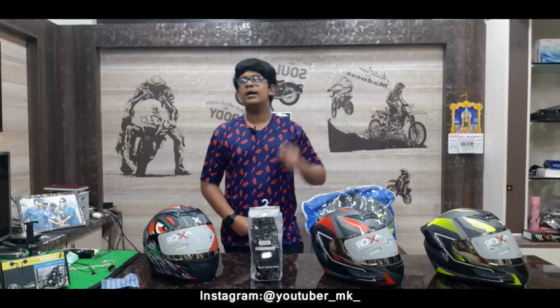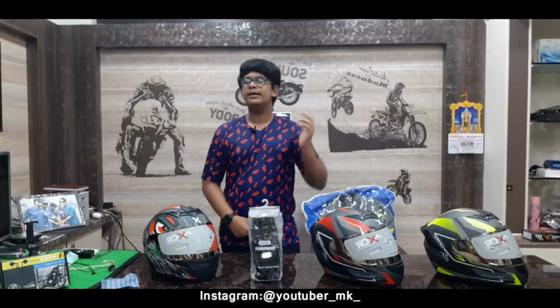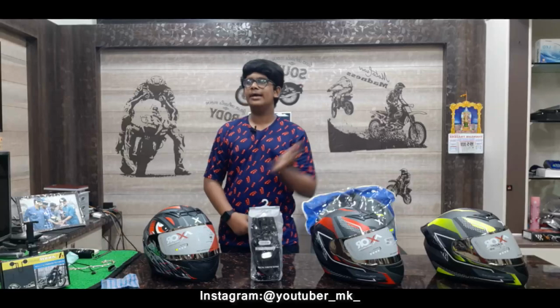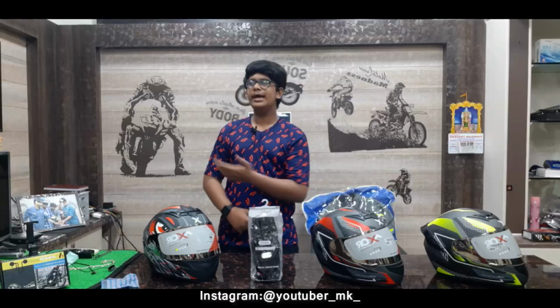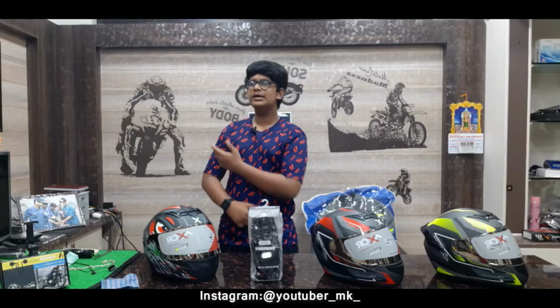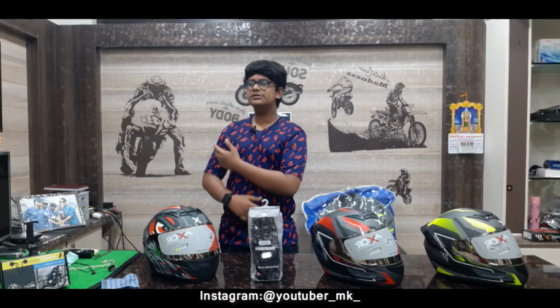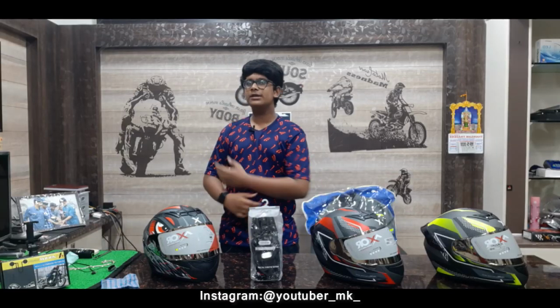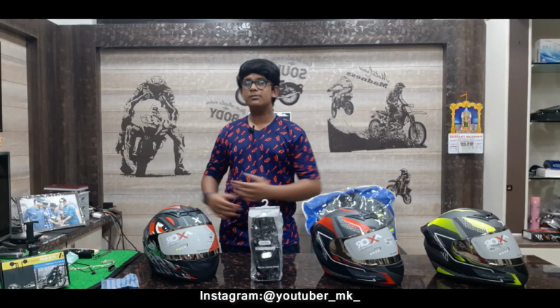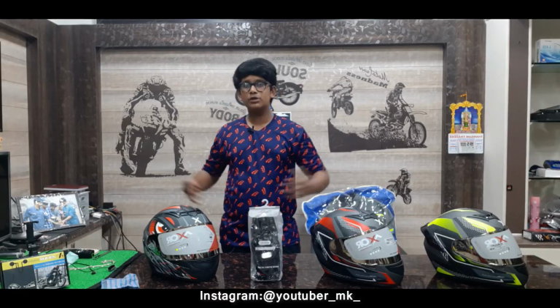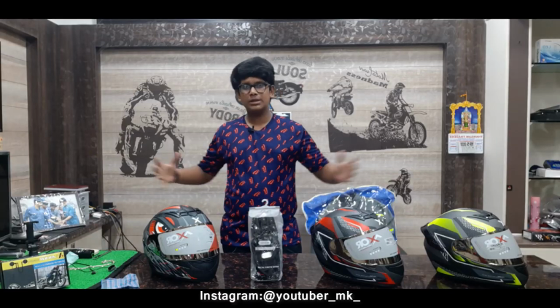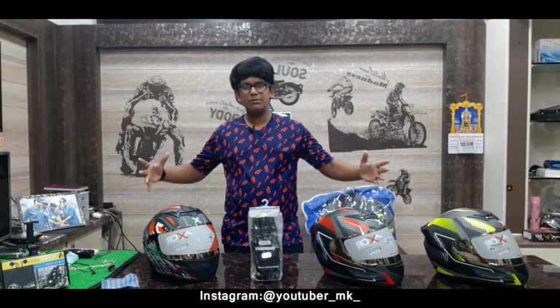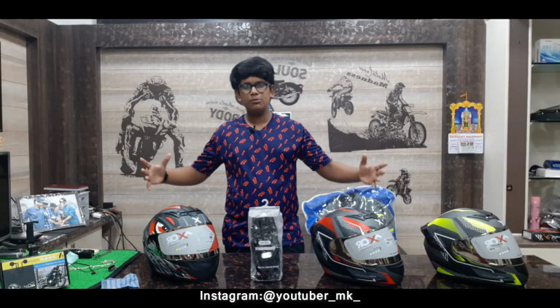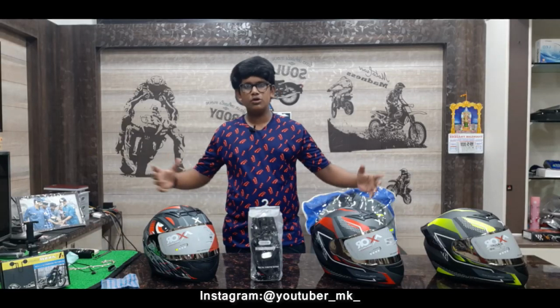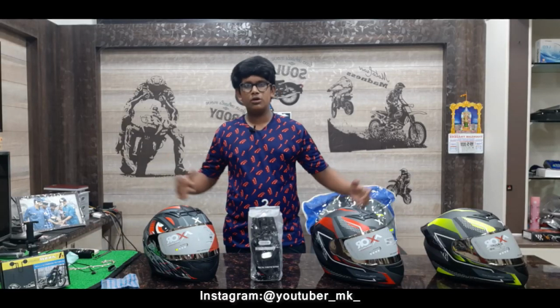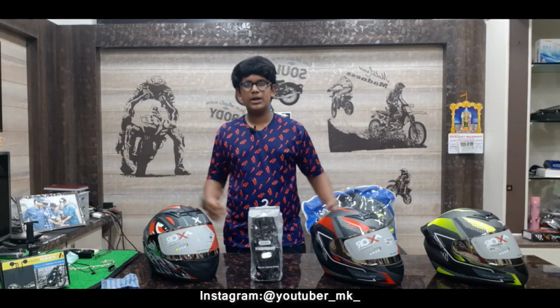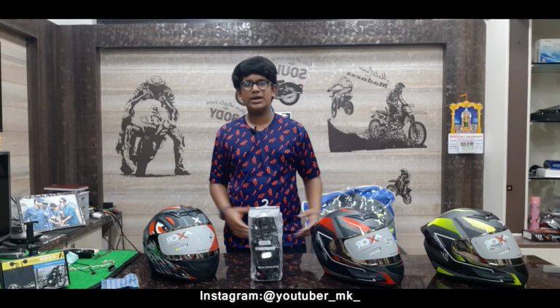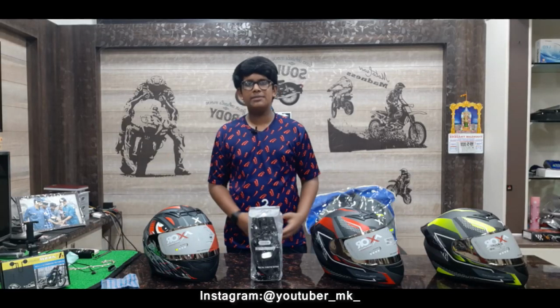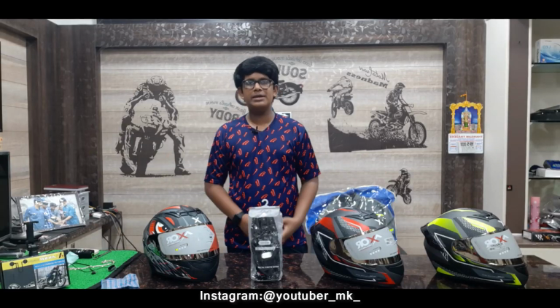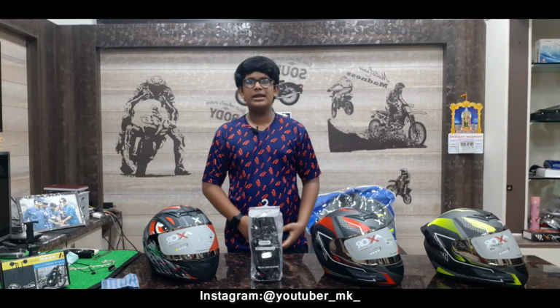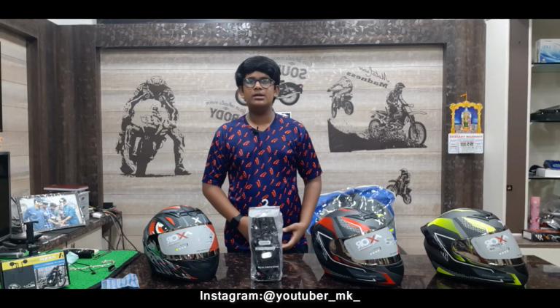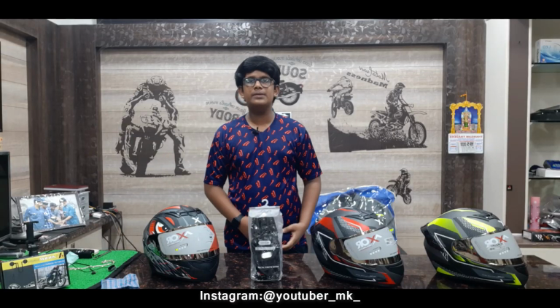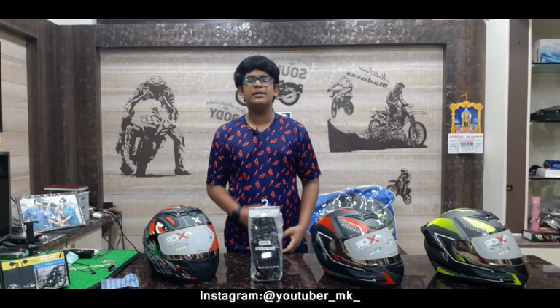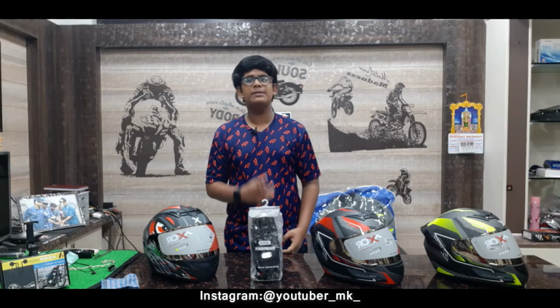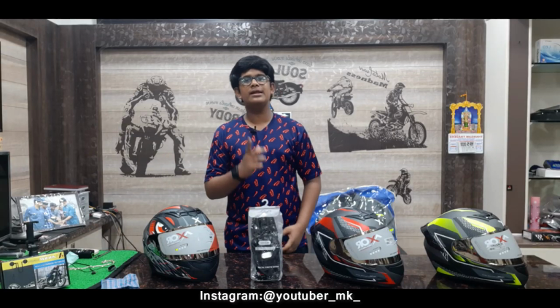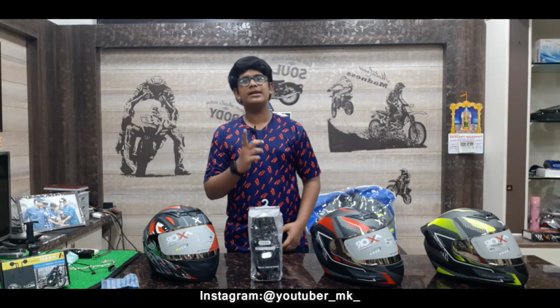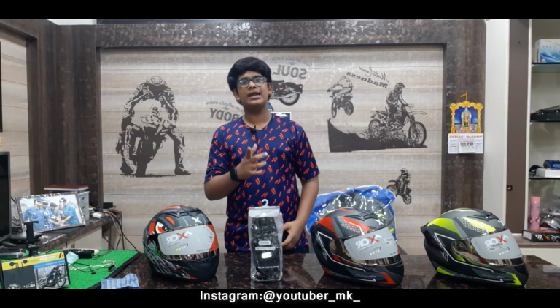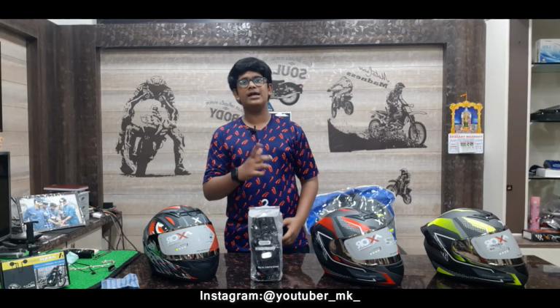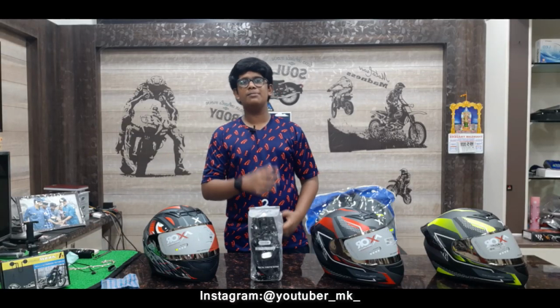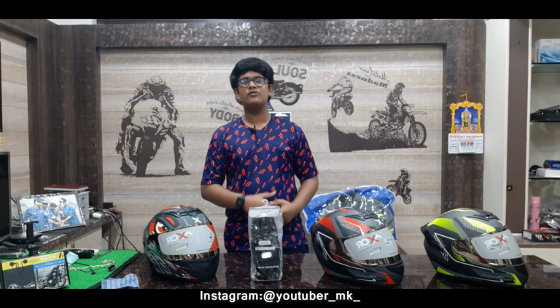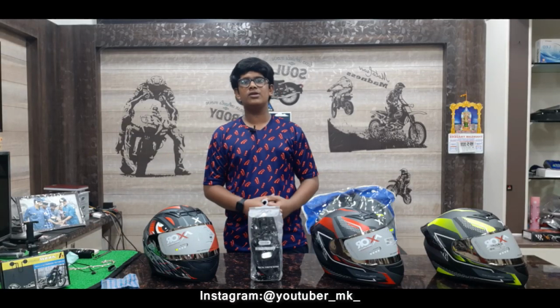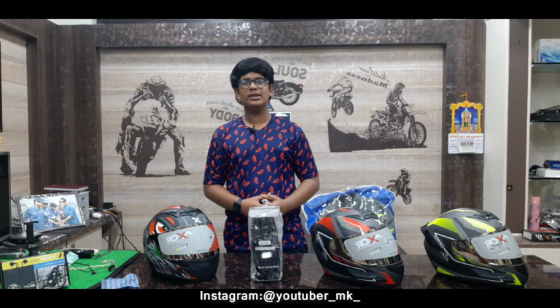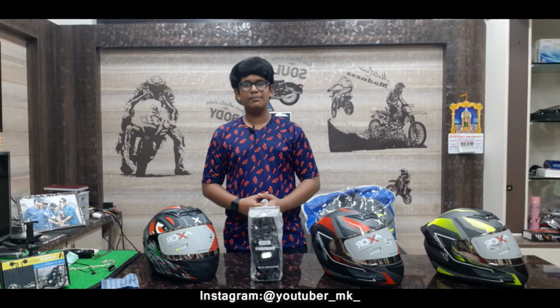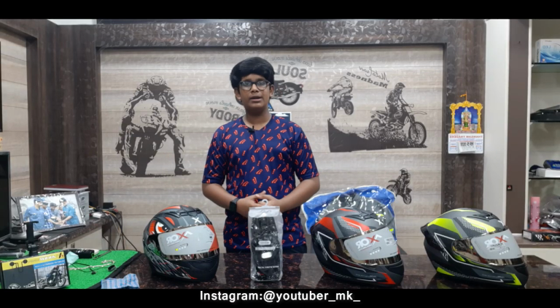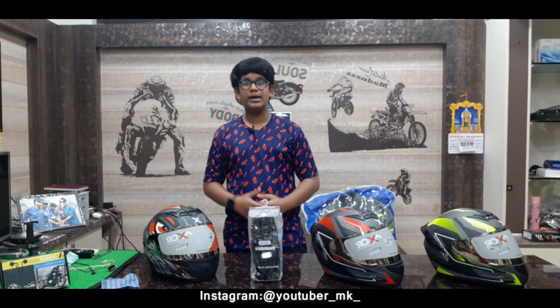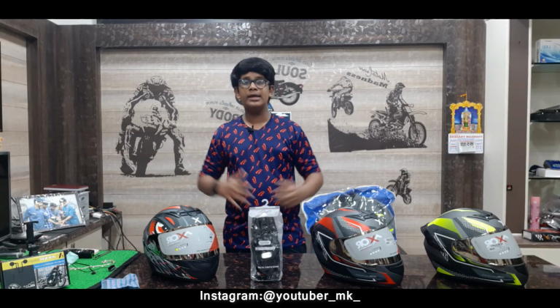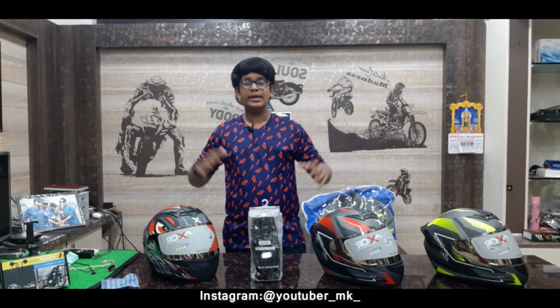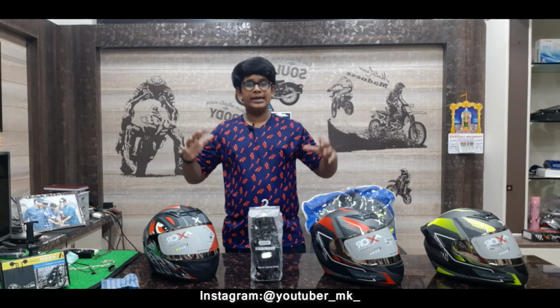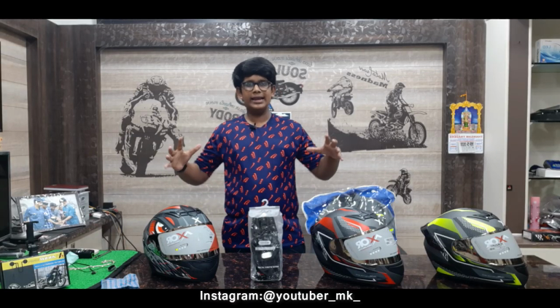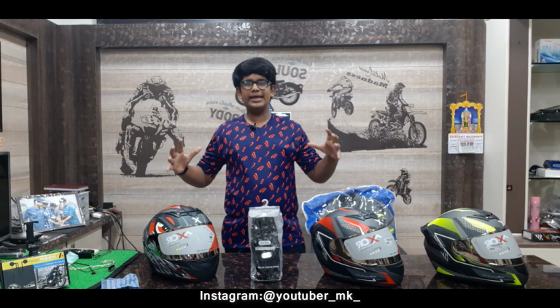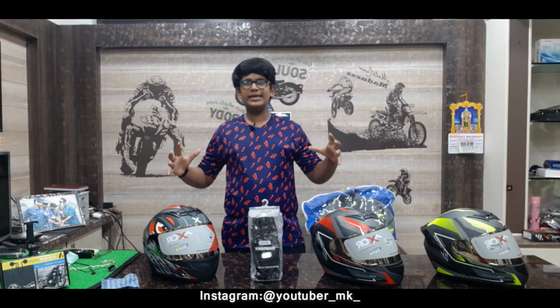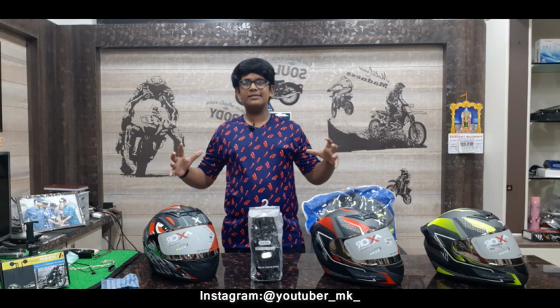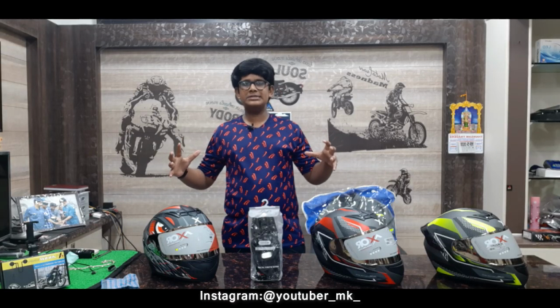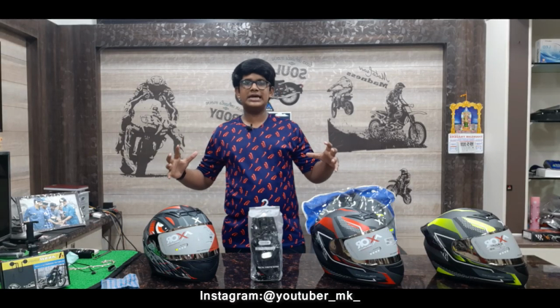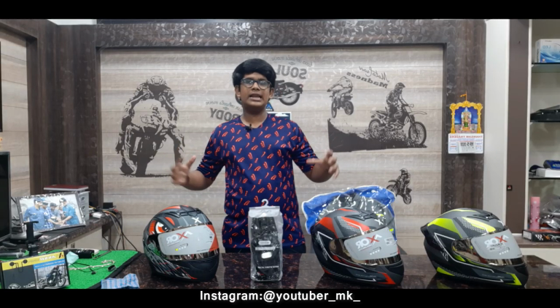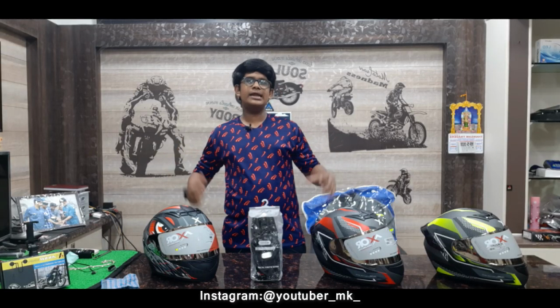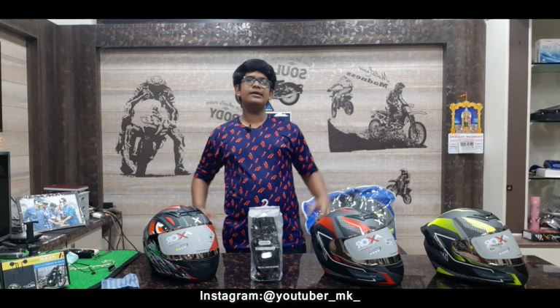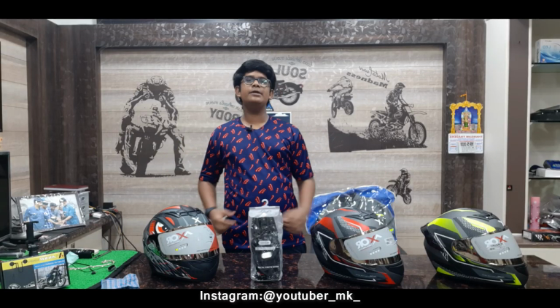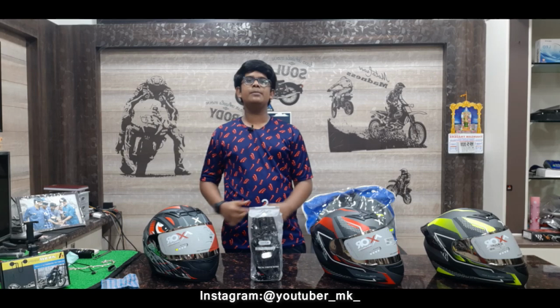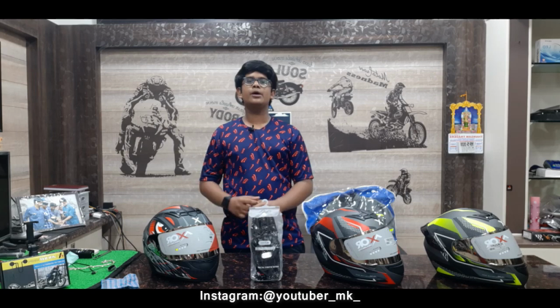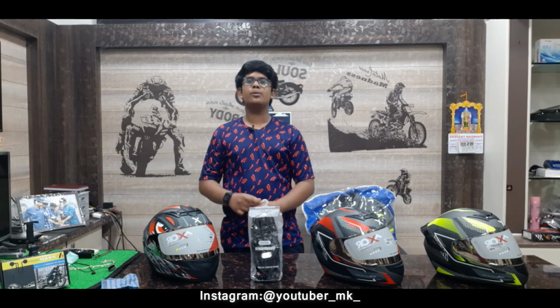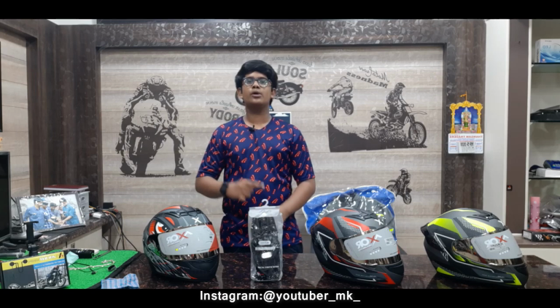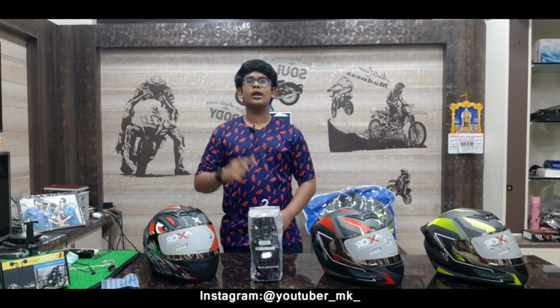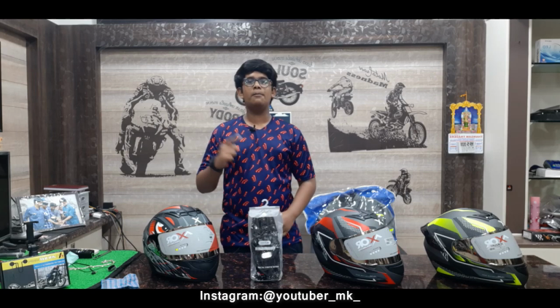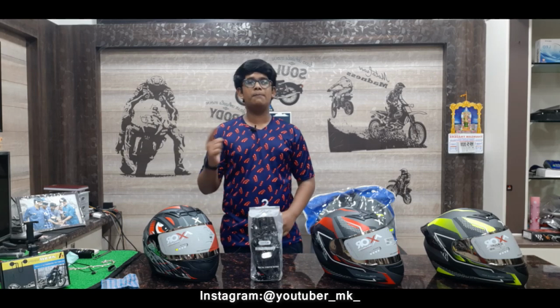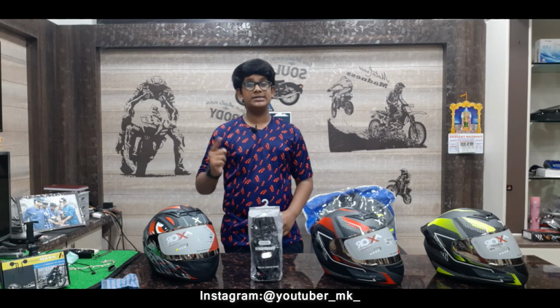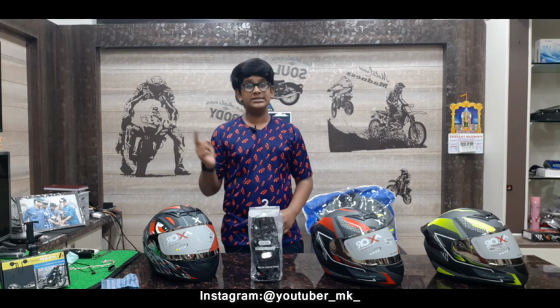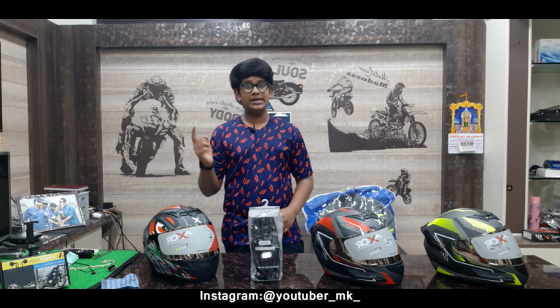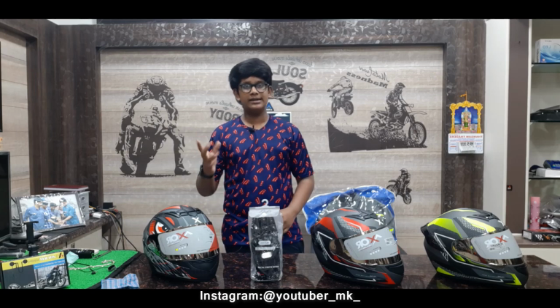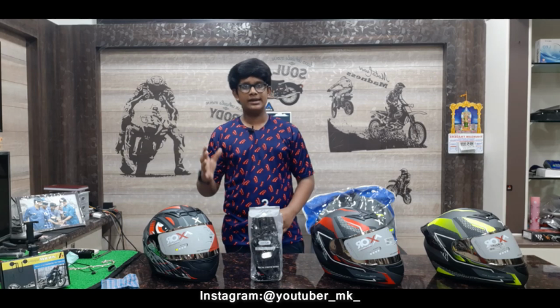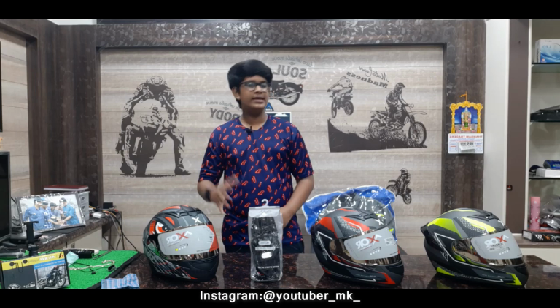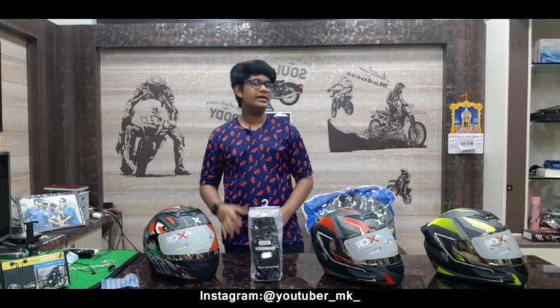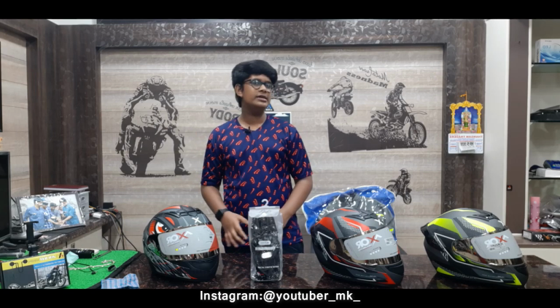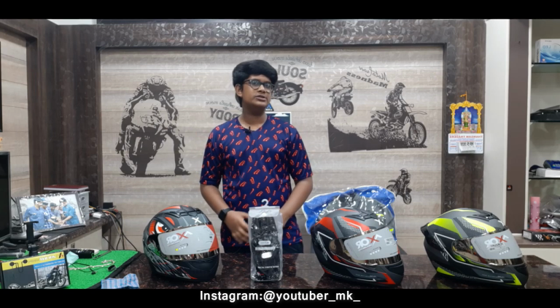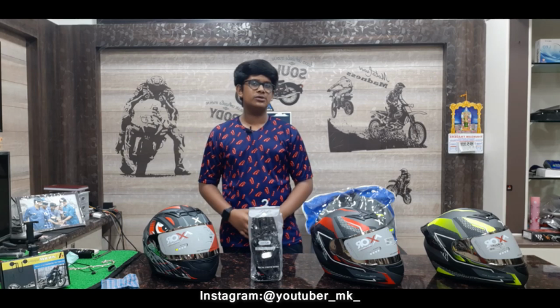Hey guys! Welcome to Tamil Motor Vlogger. Welcome to Nalarapinswoli. If you want to watch our channel, we will watch the budget riding gear show.